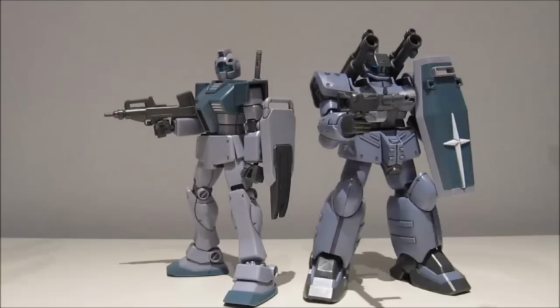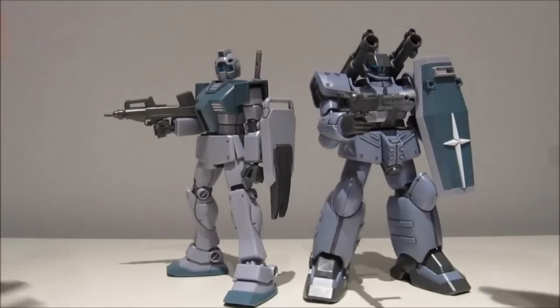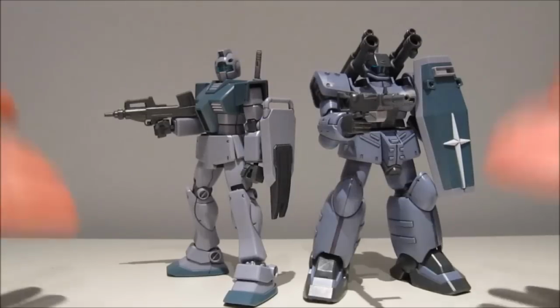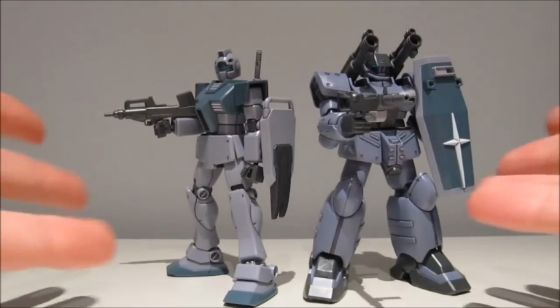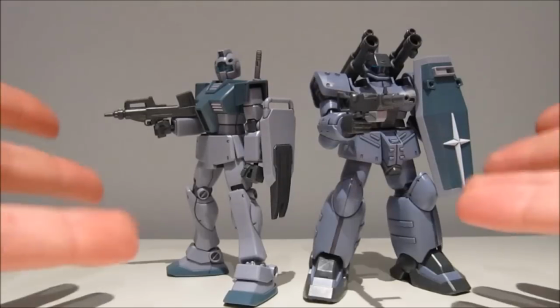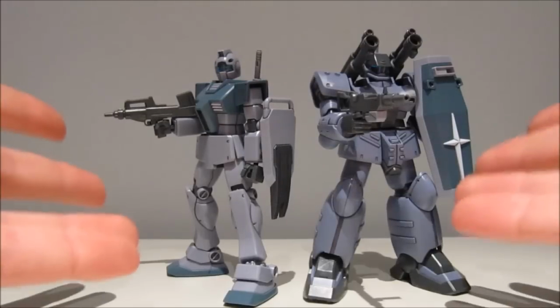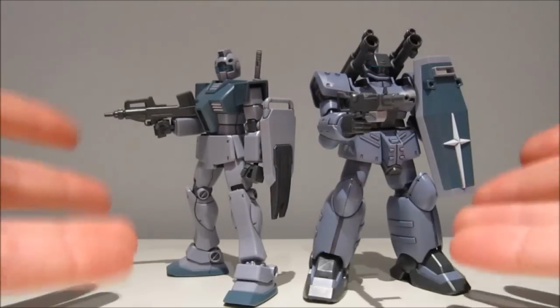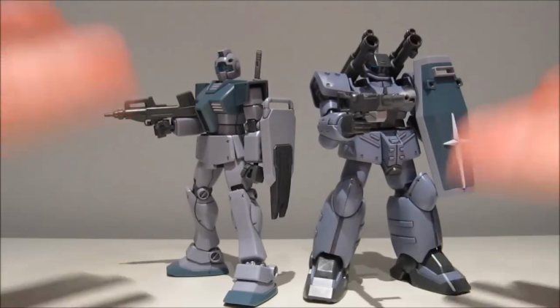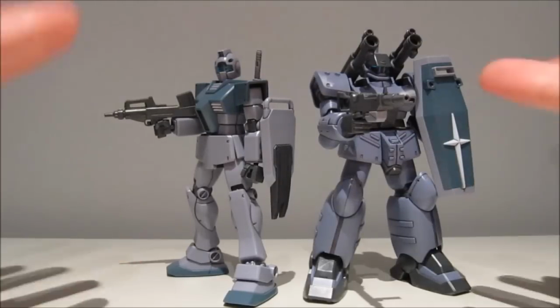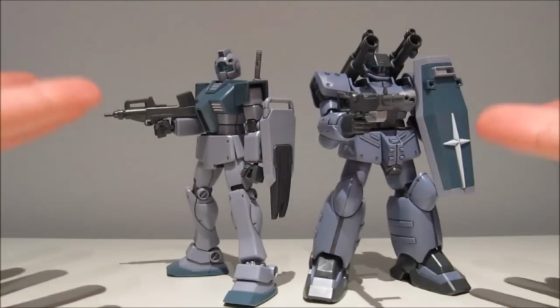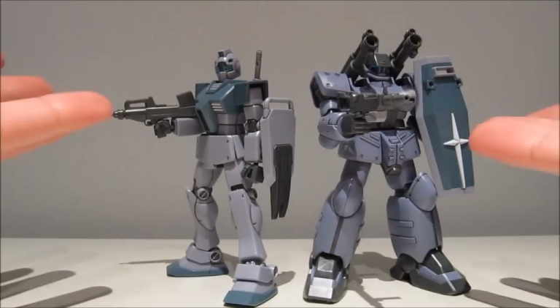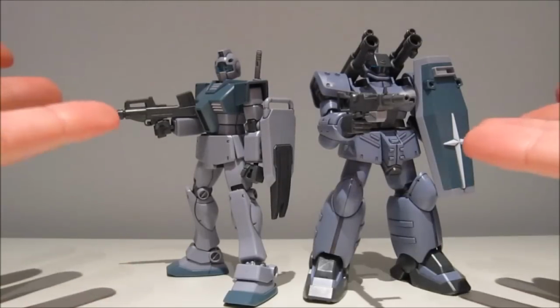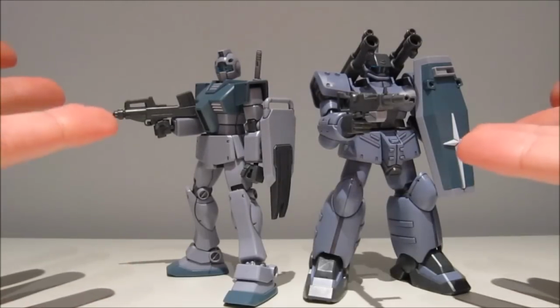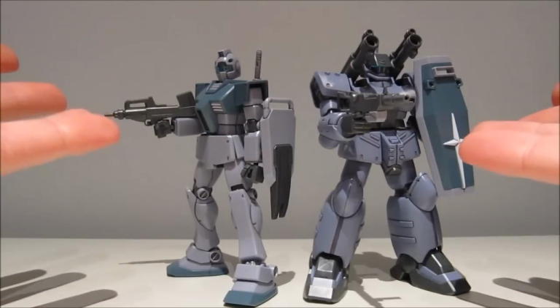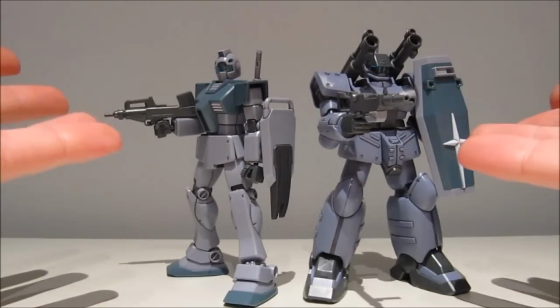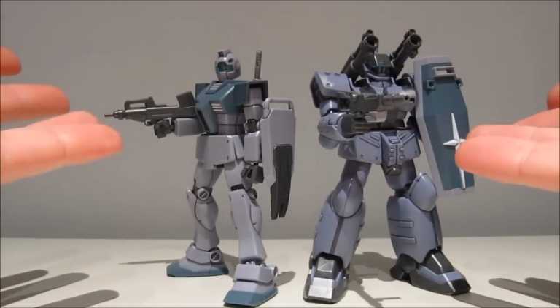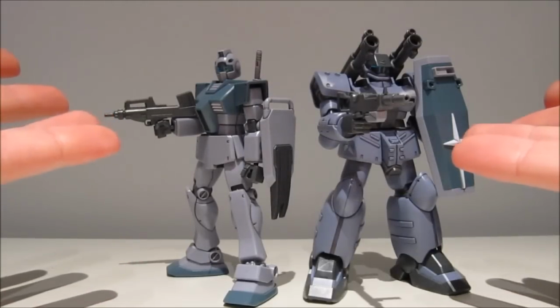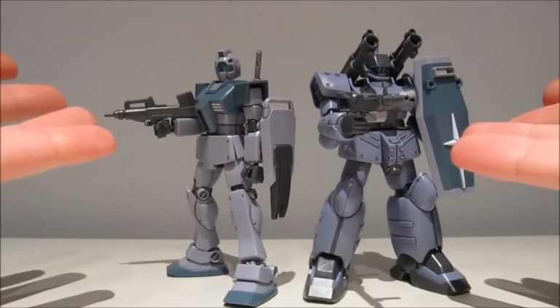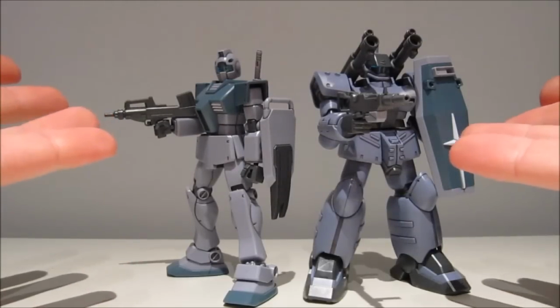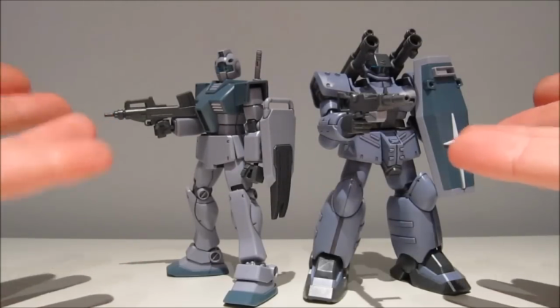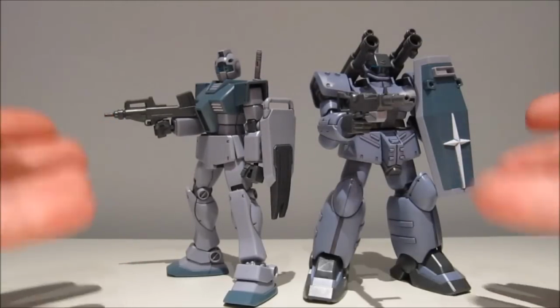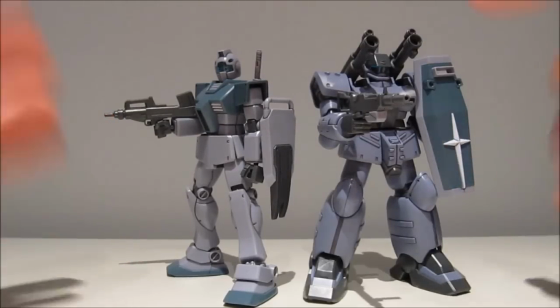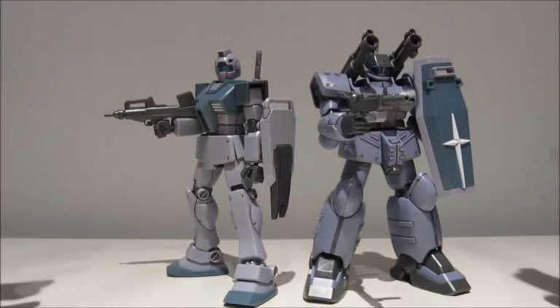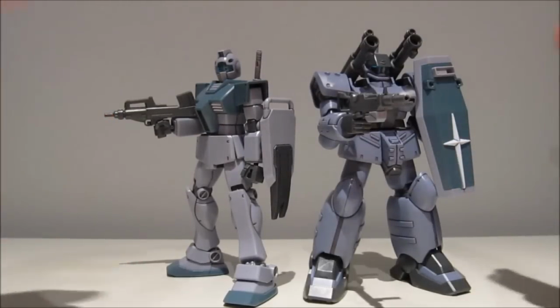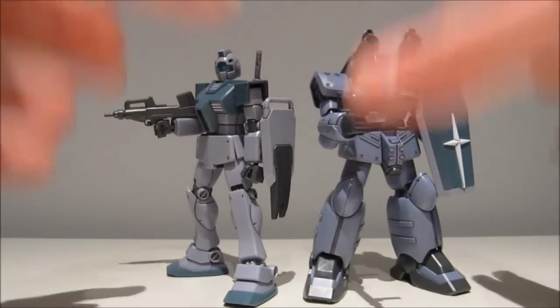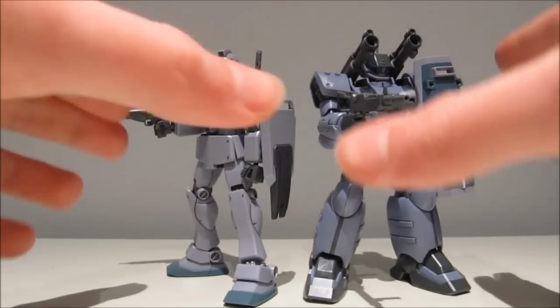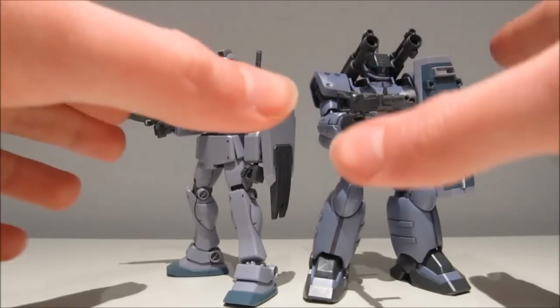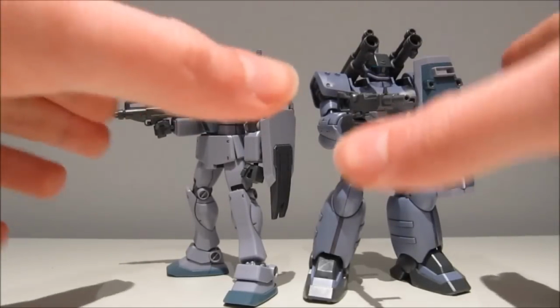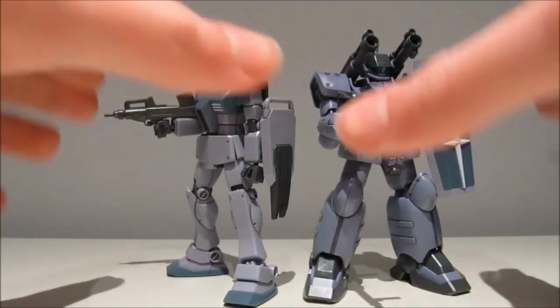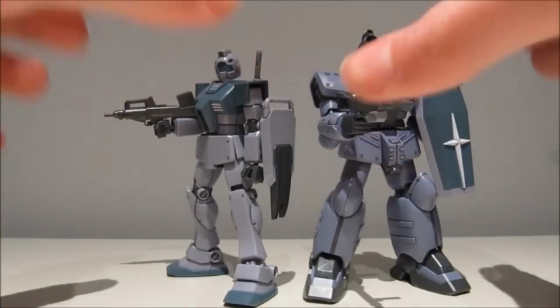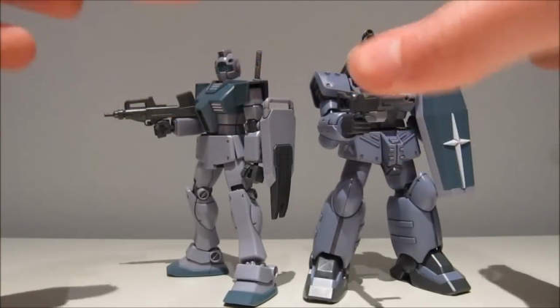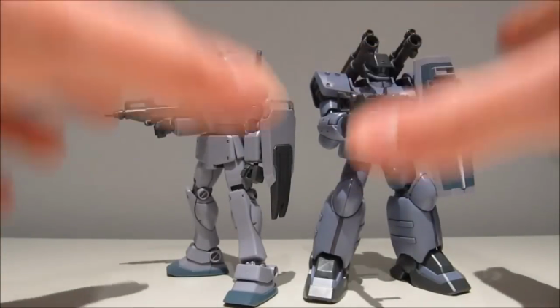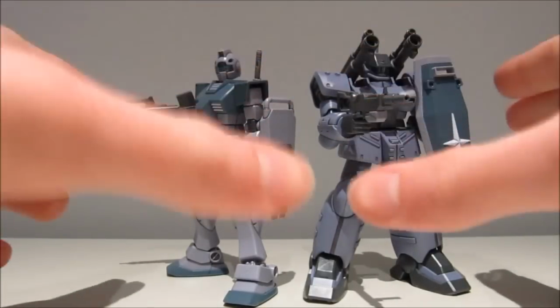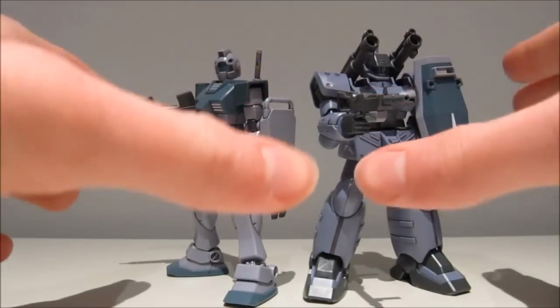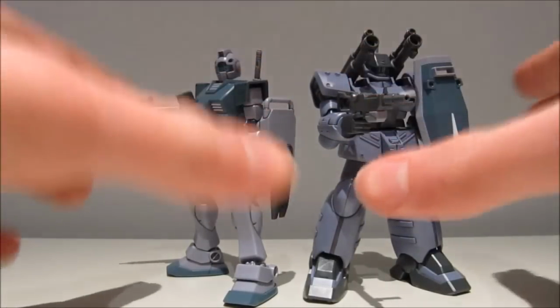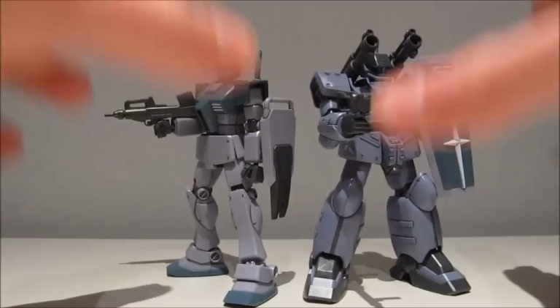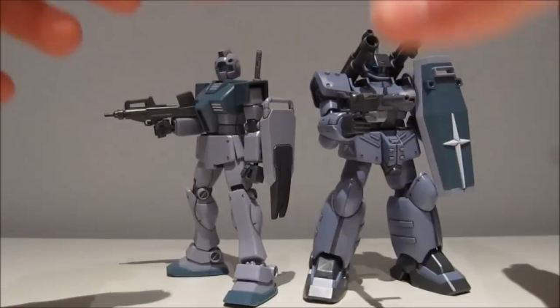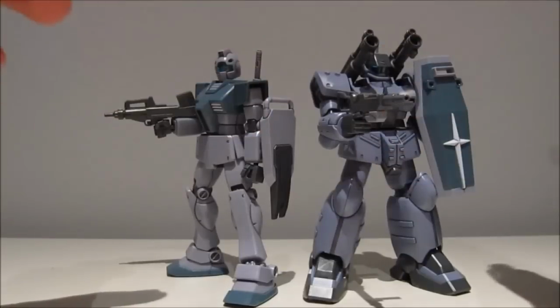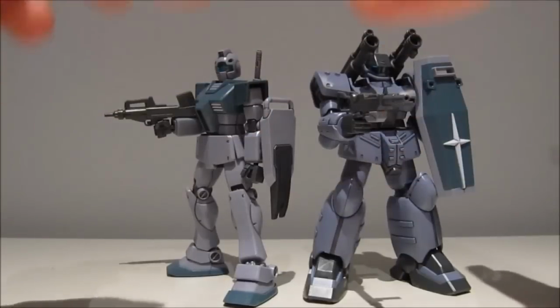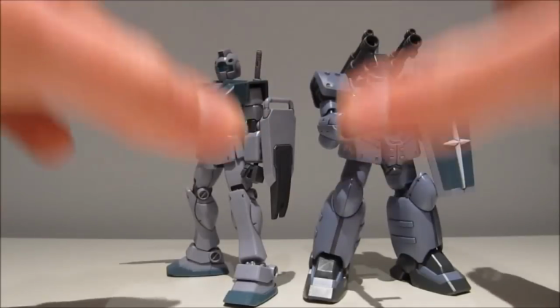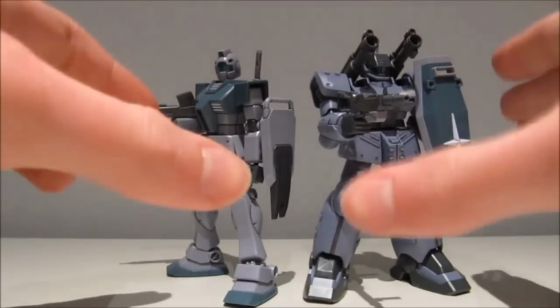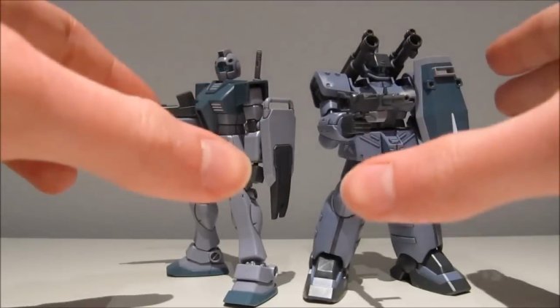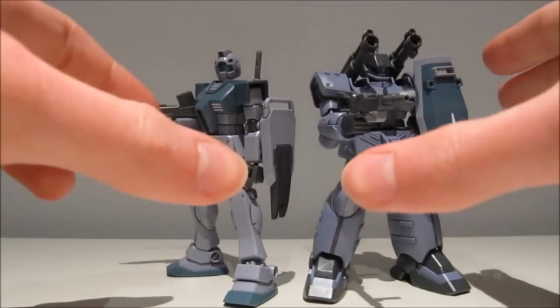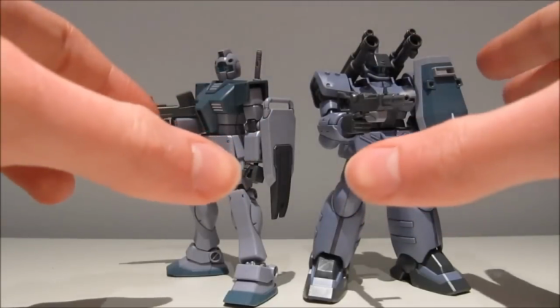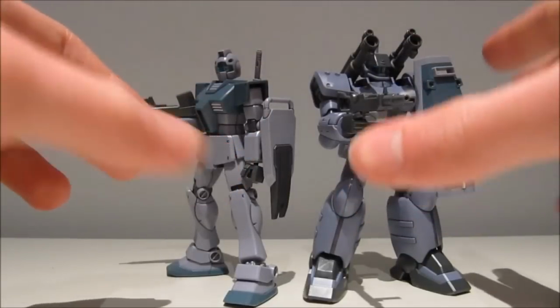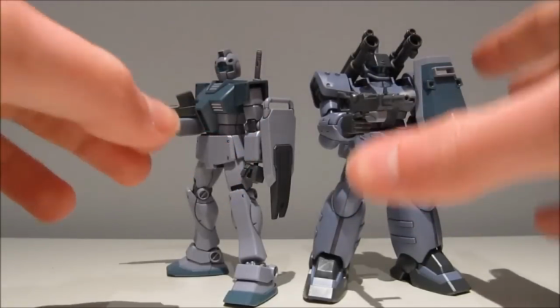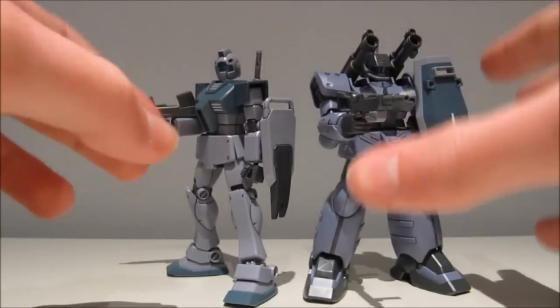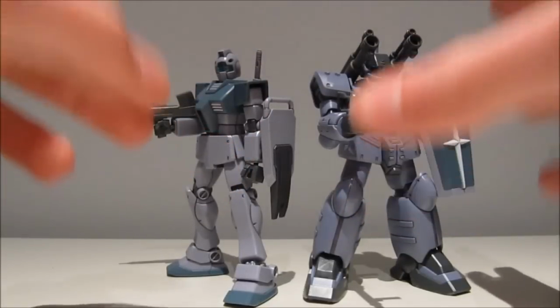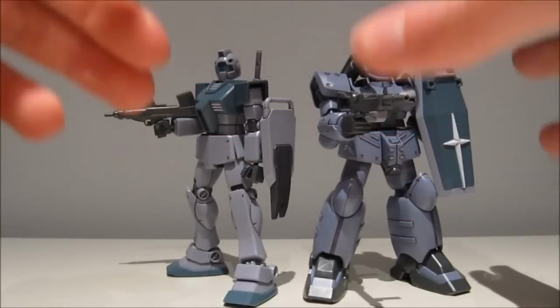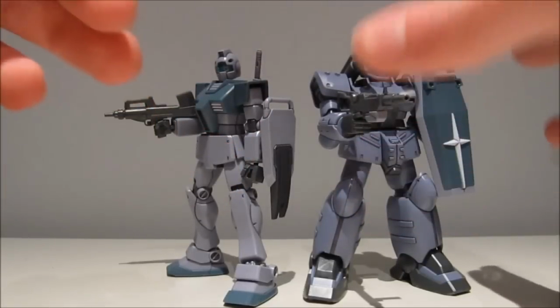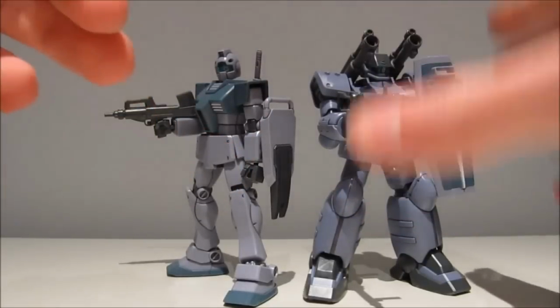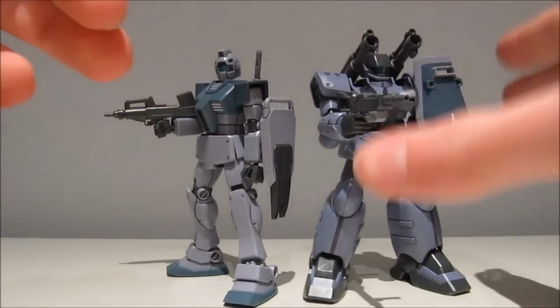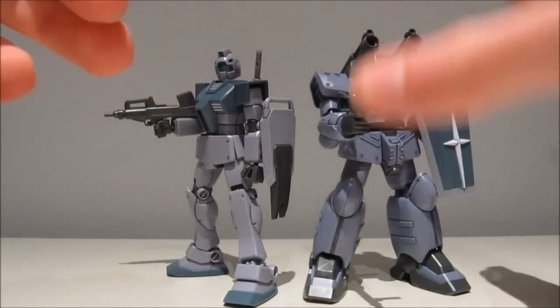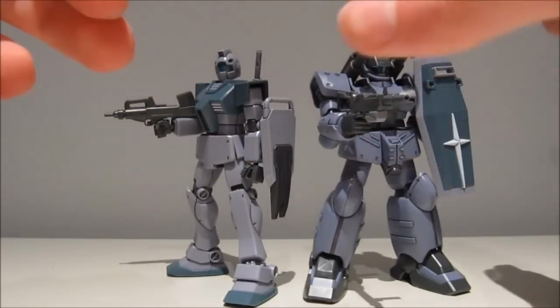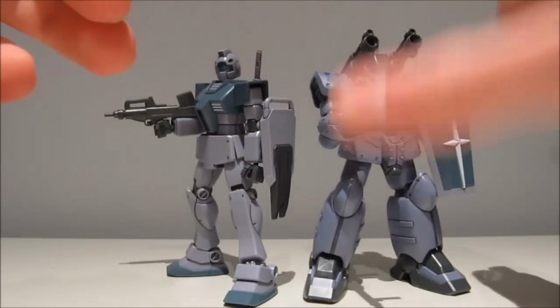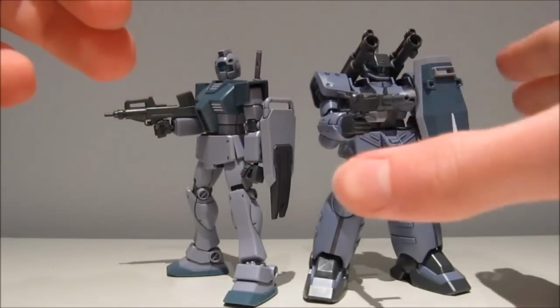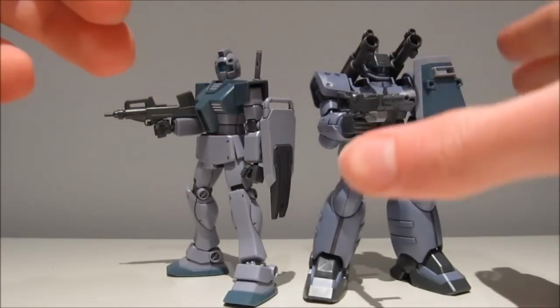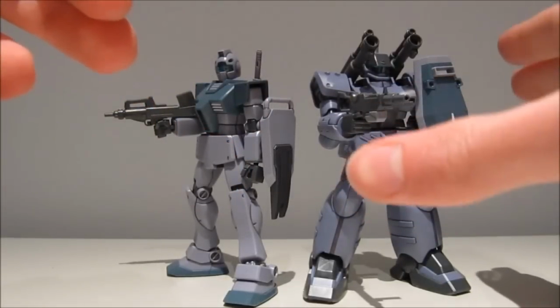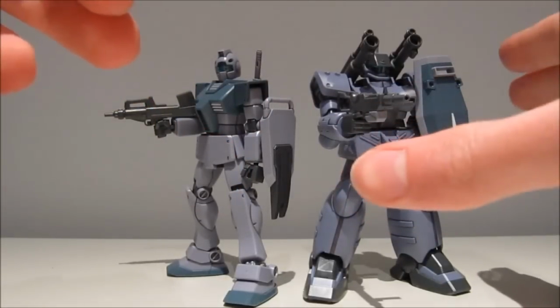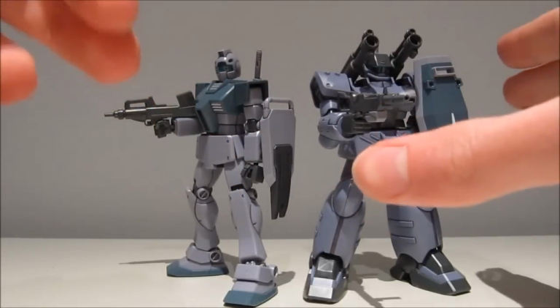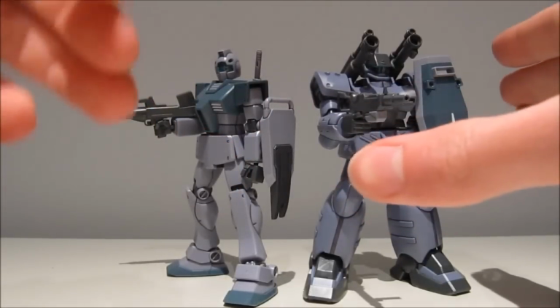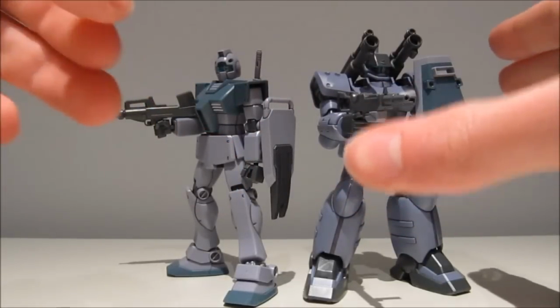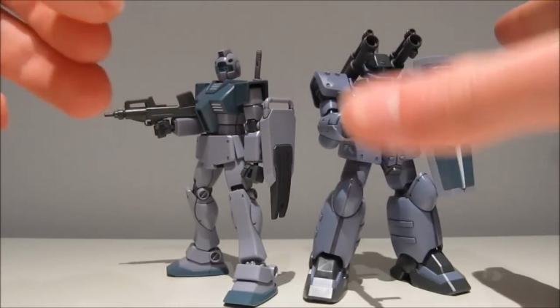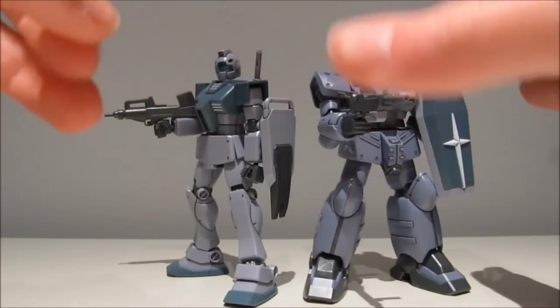Hey guys, Karate197 again, this time with the third and final part of the White Dingo set review.